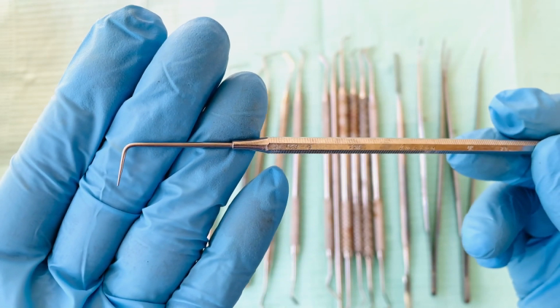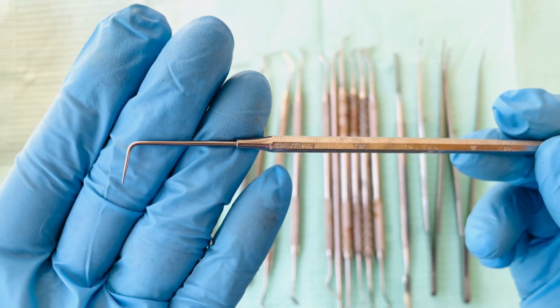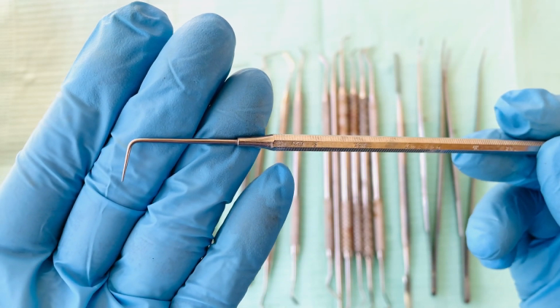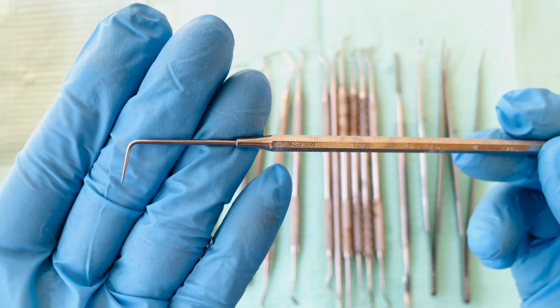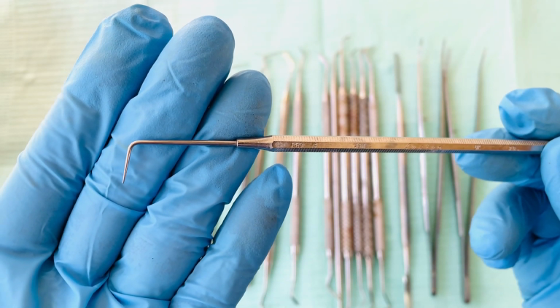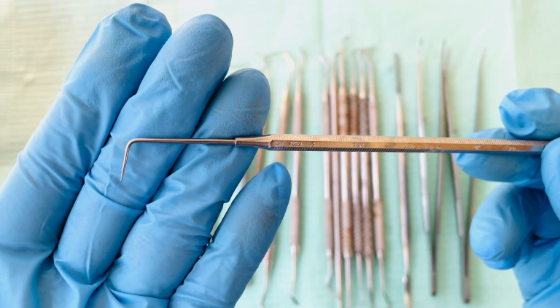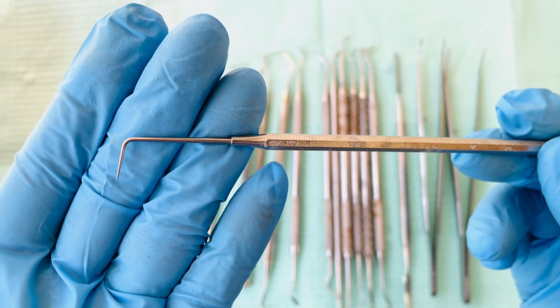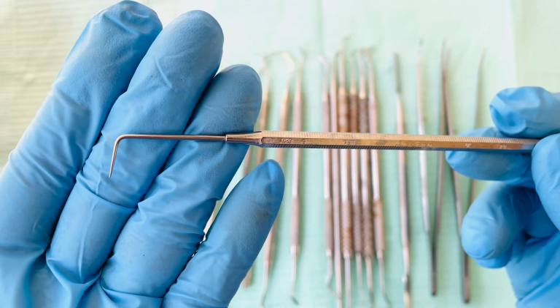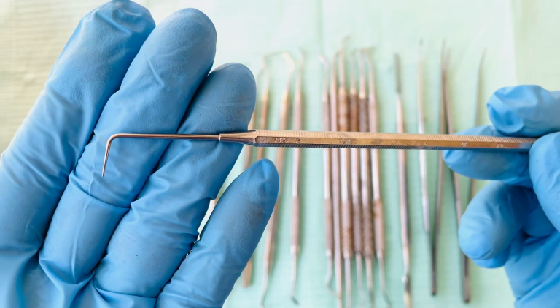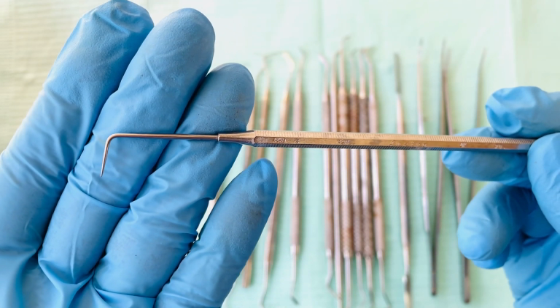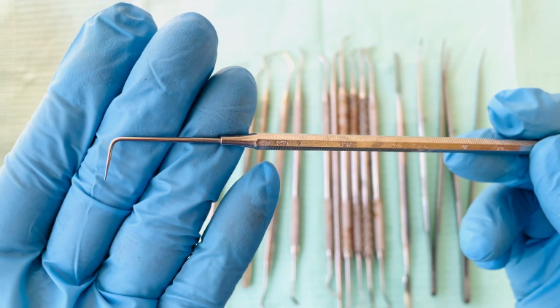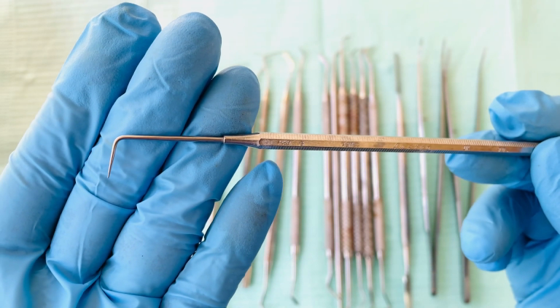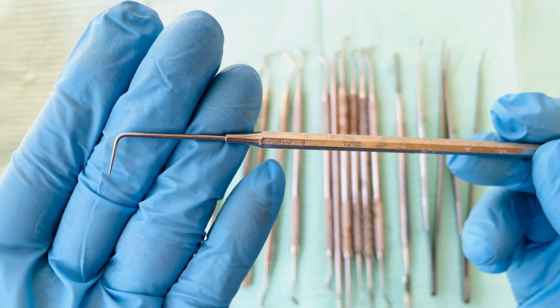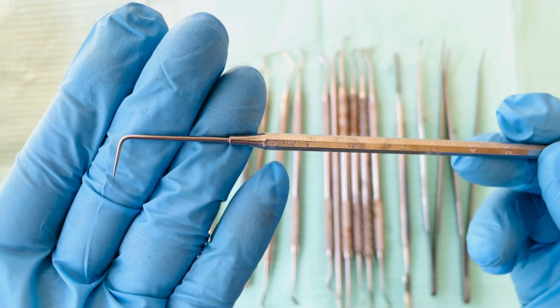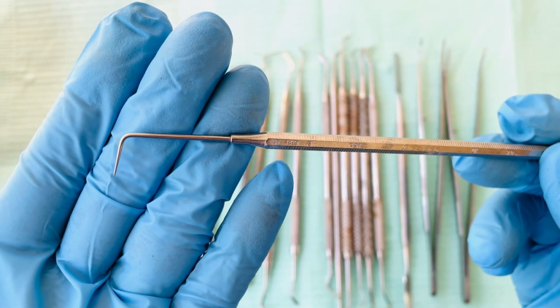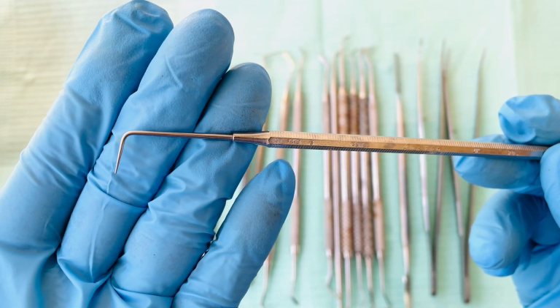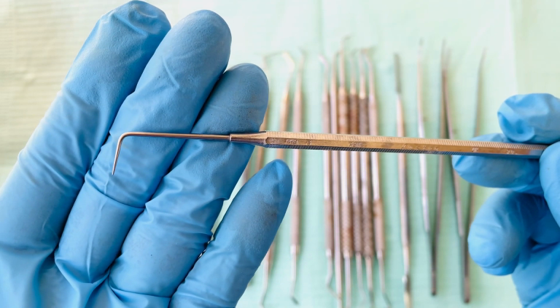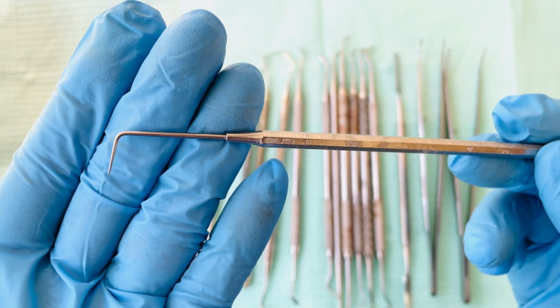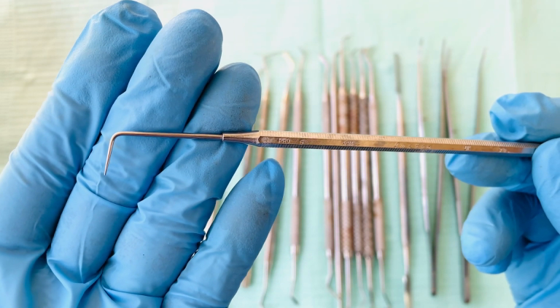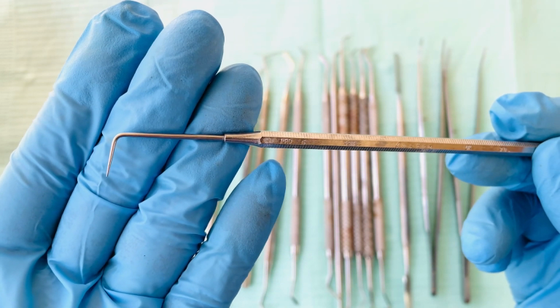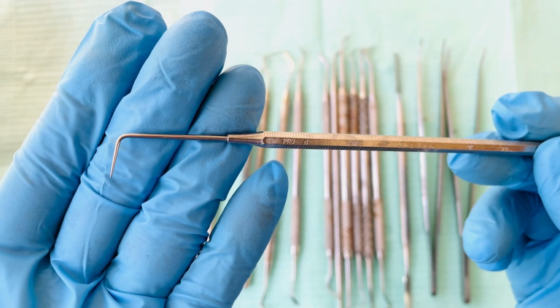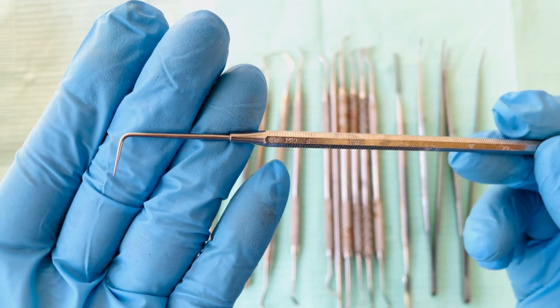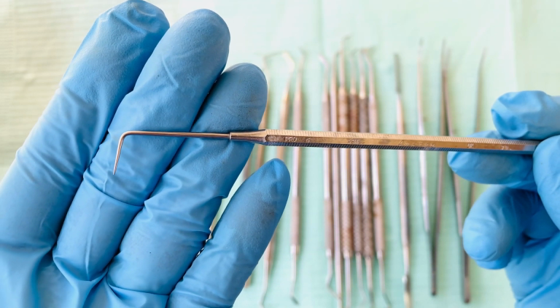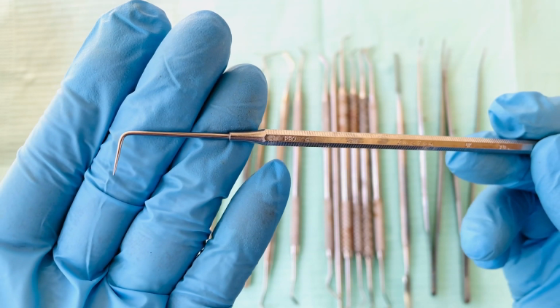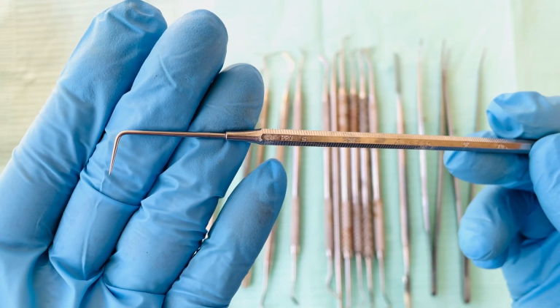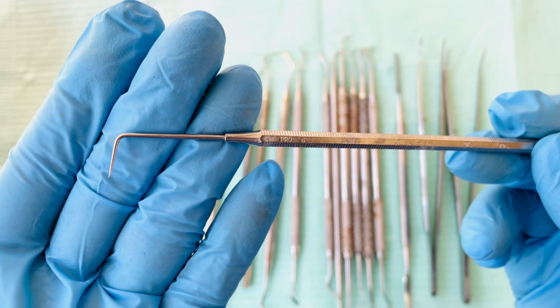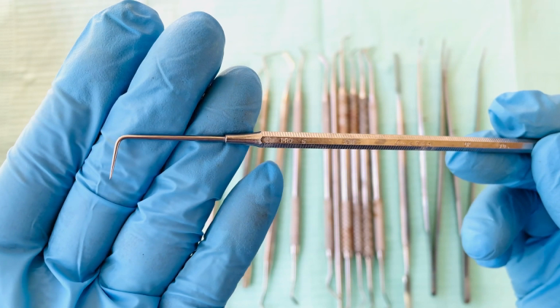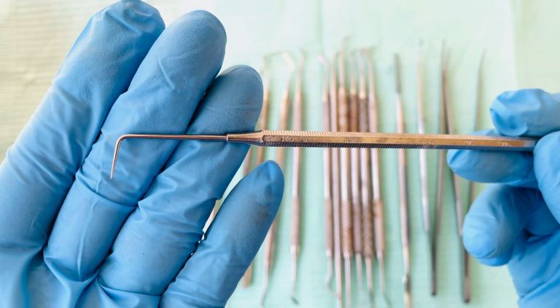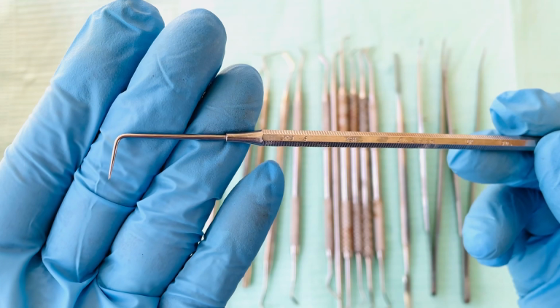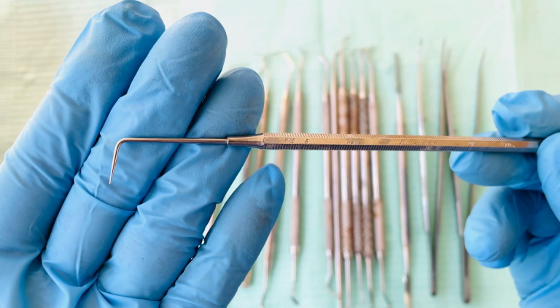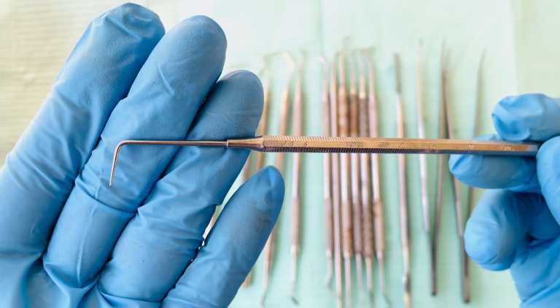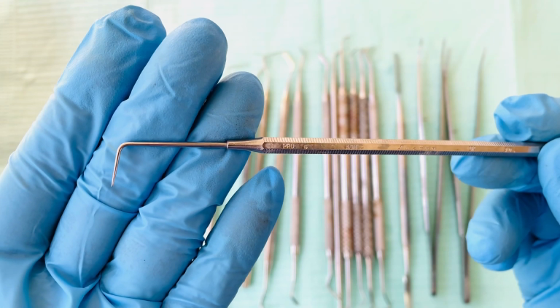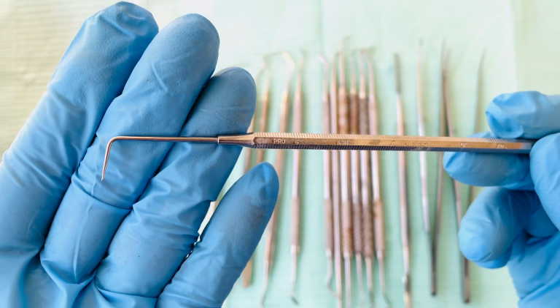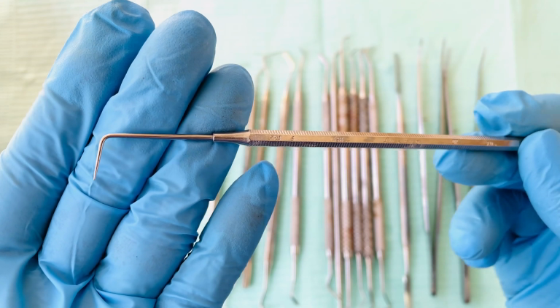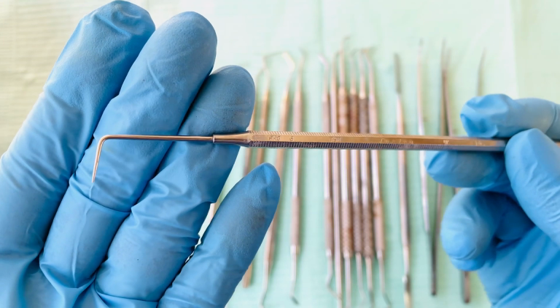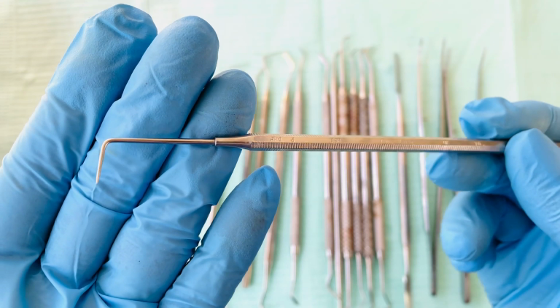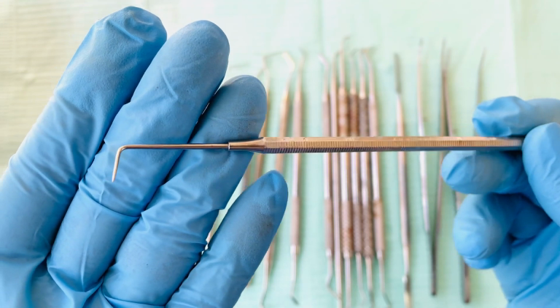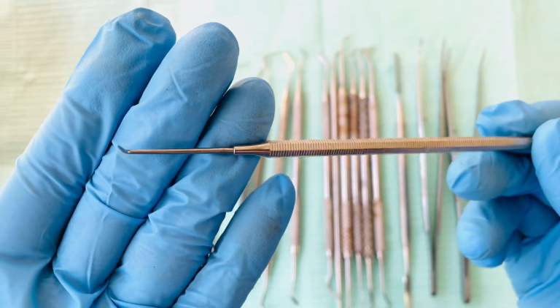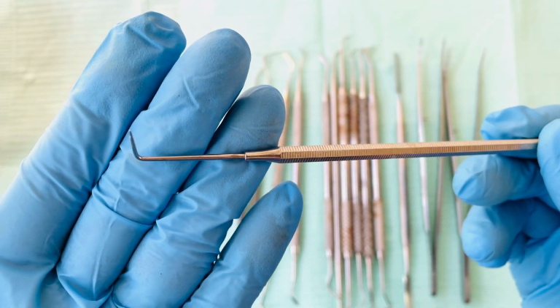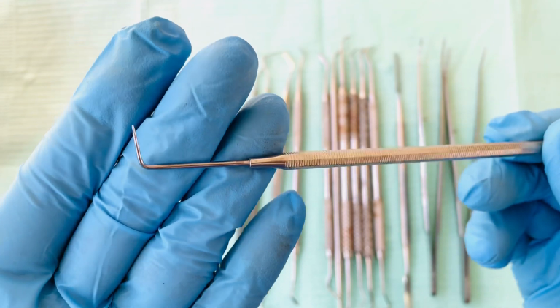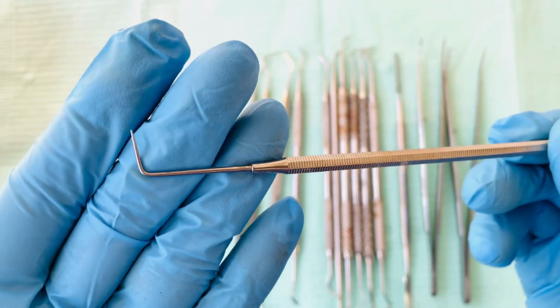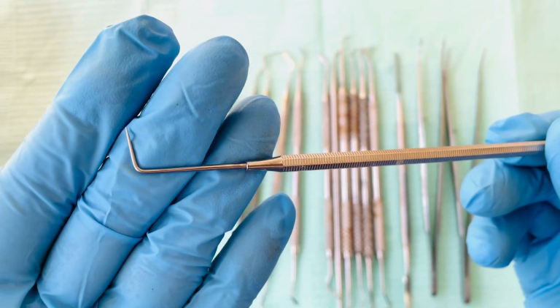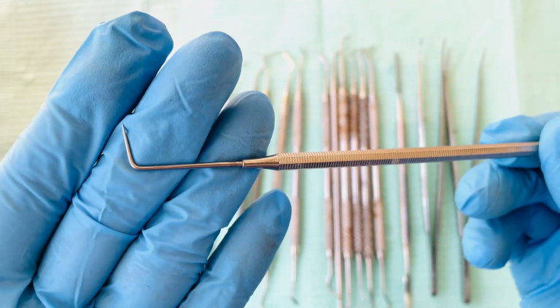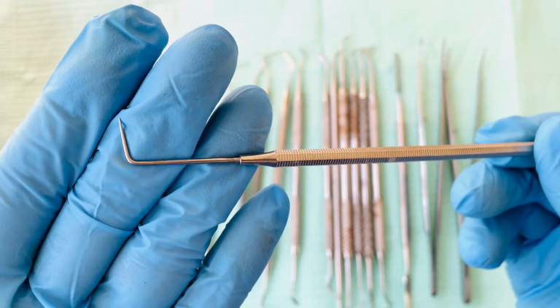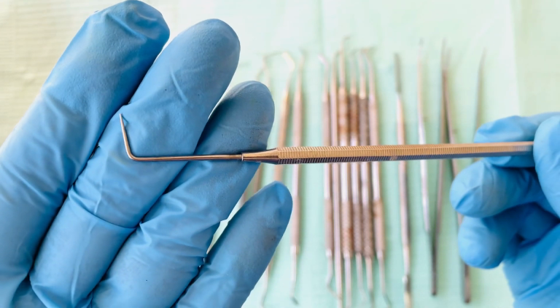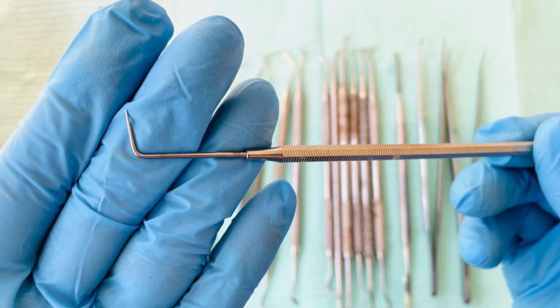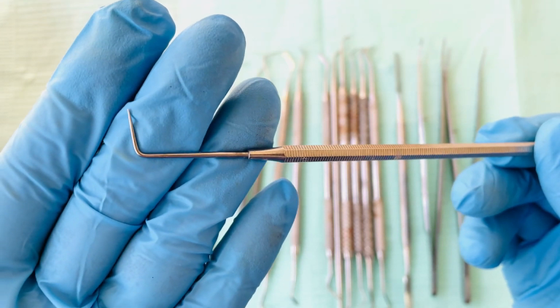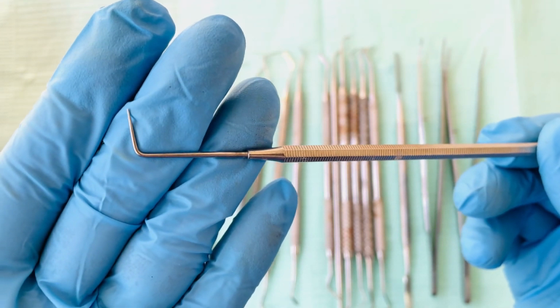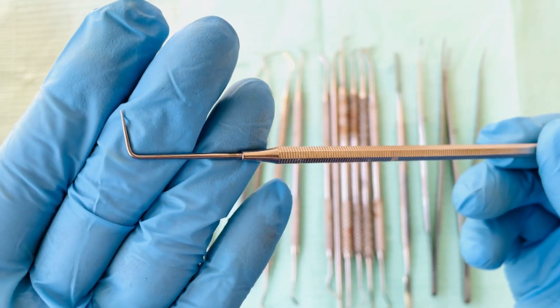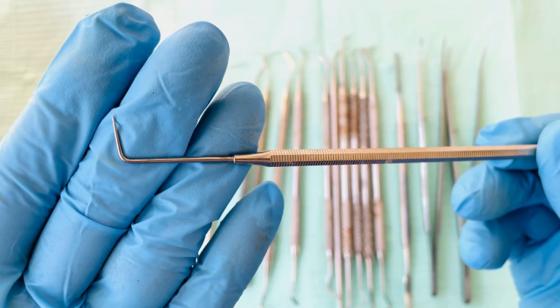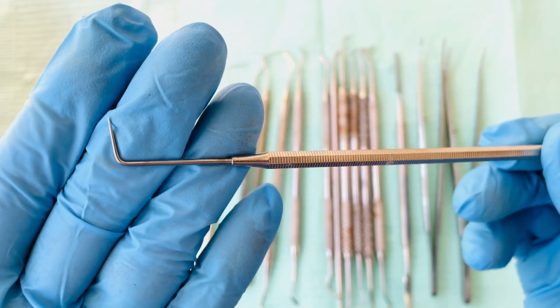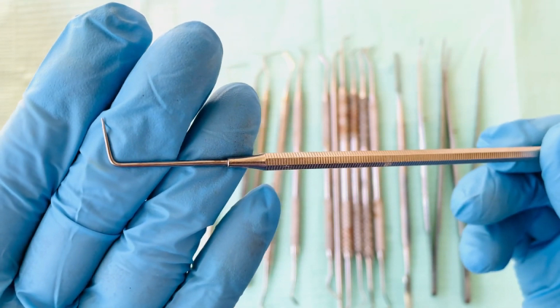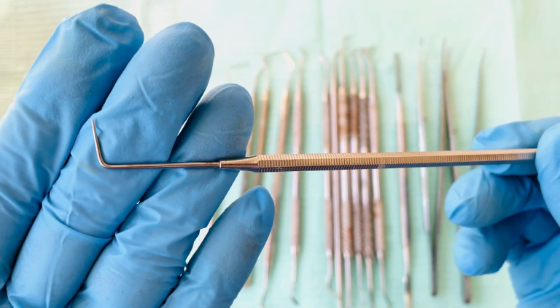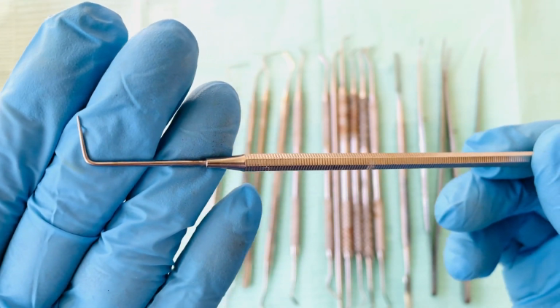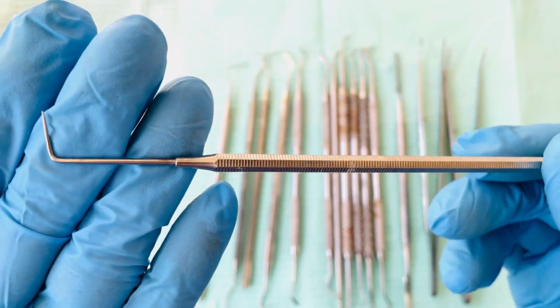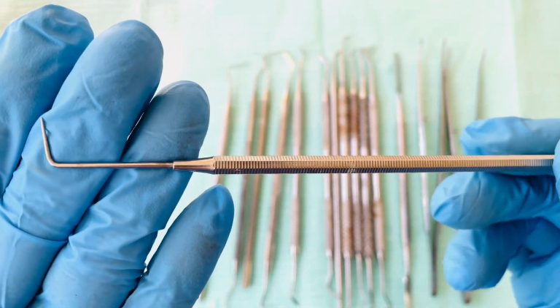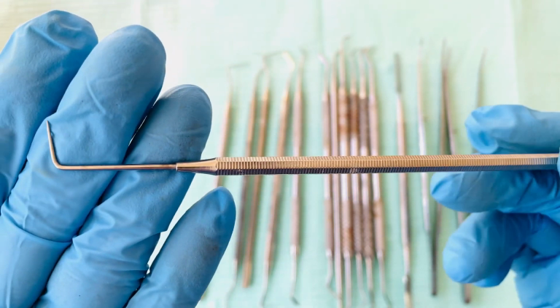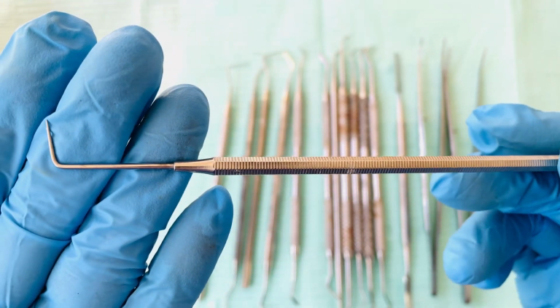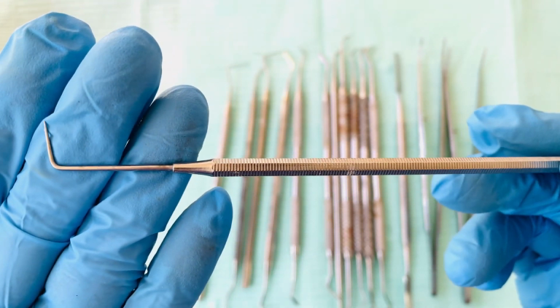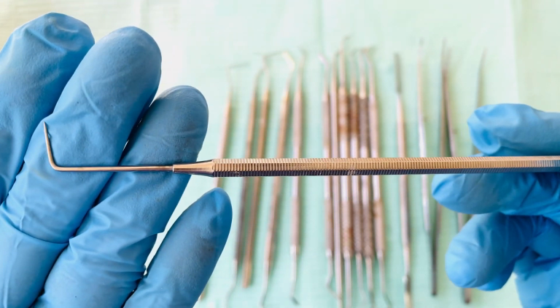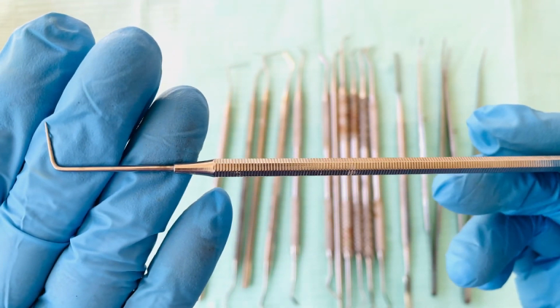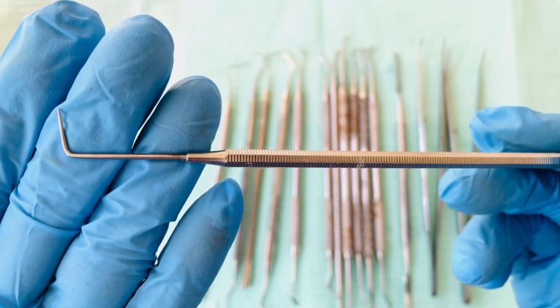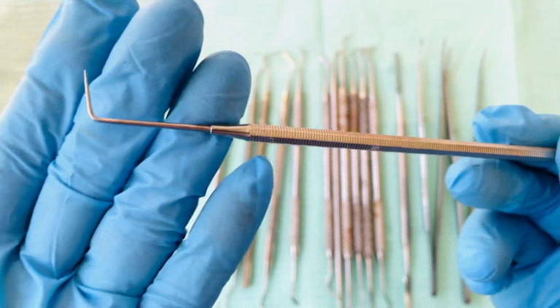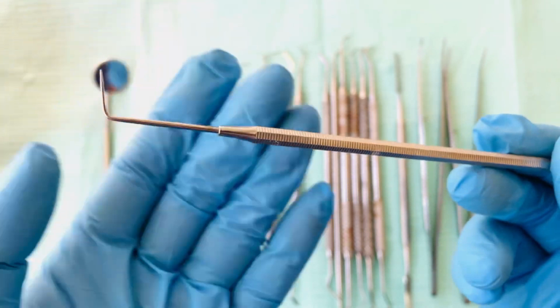In other countries they use an explorer, which I'm going to be showing you next. So this is the straight probe.